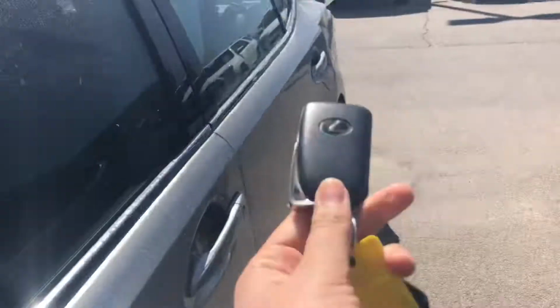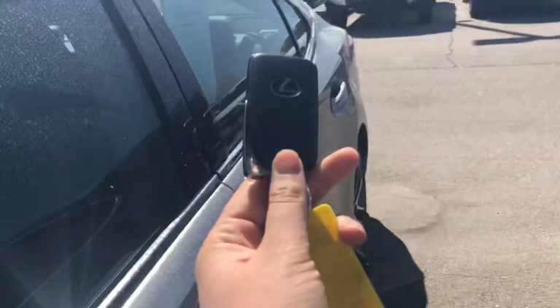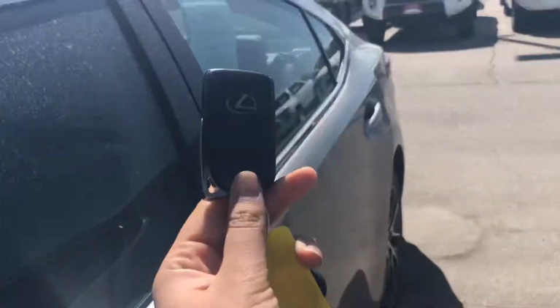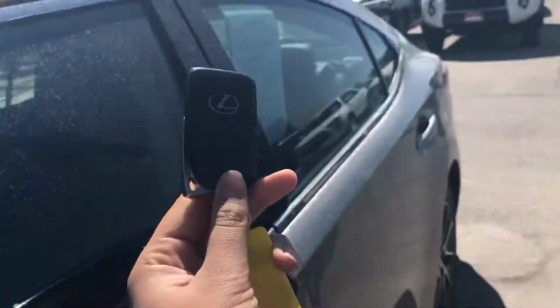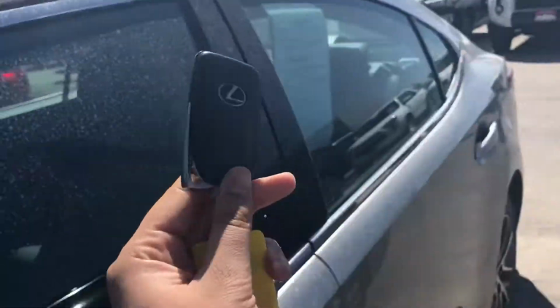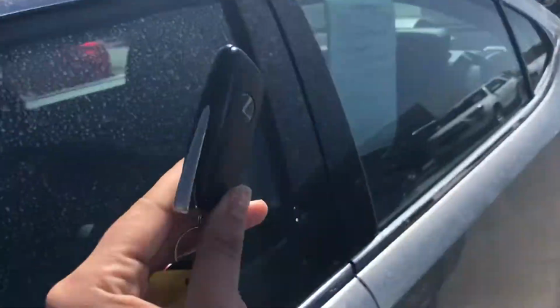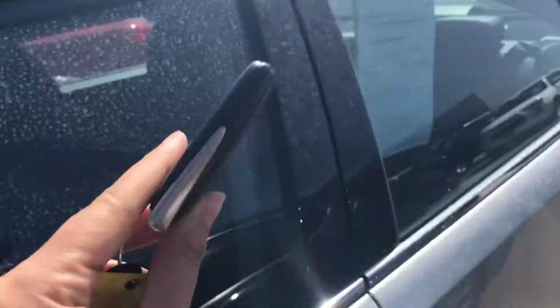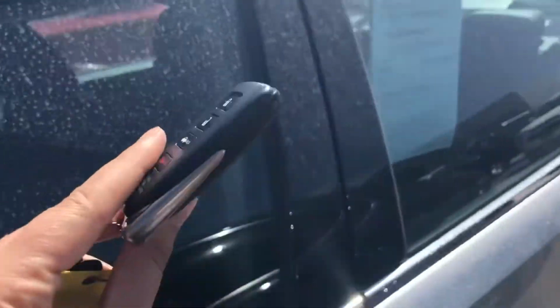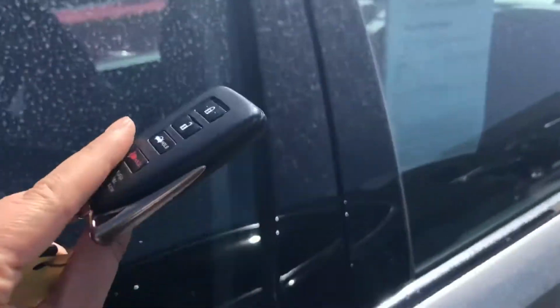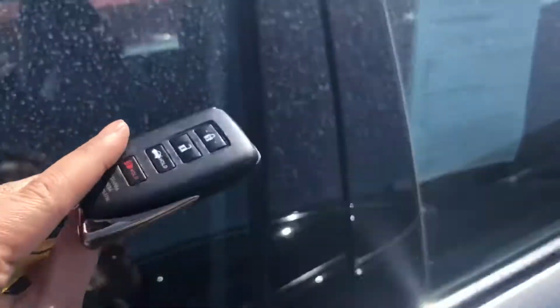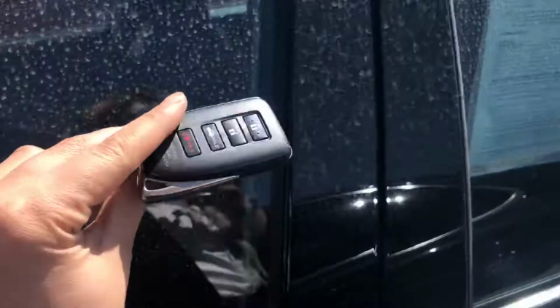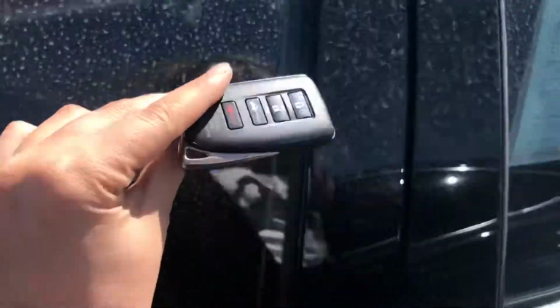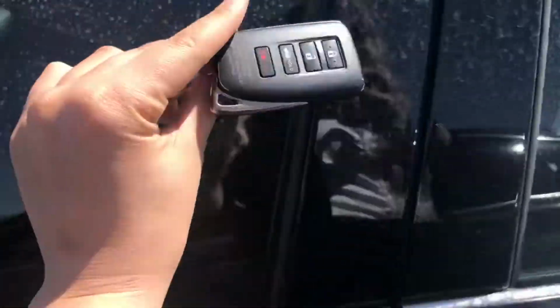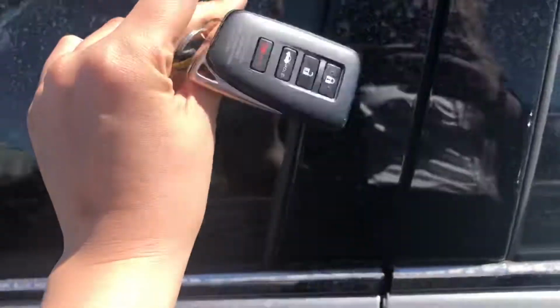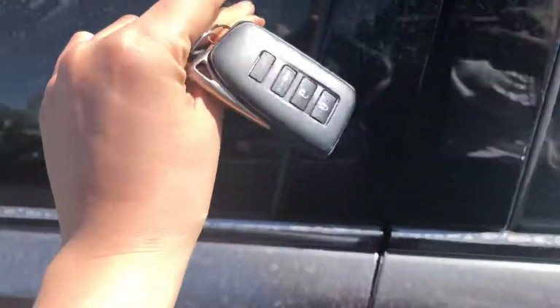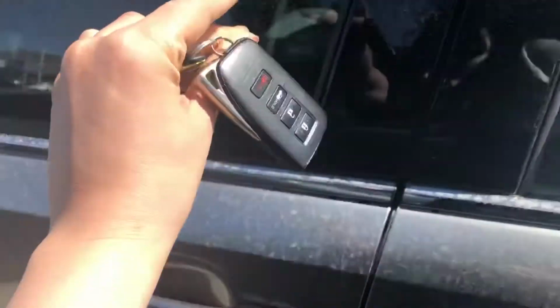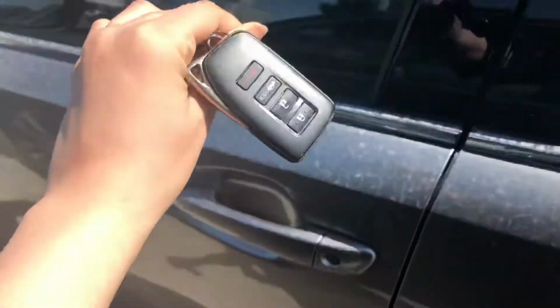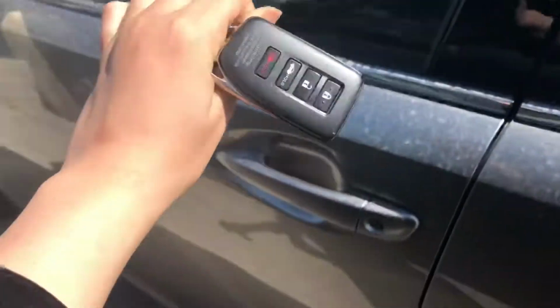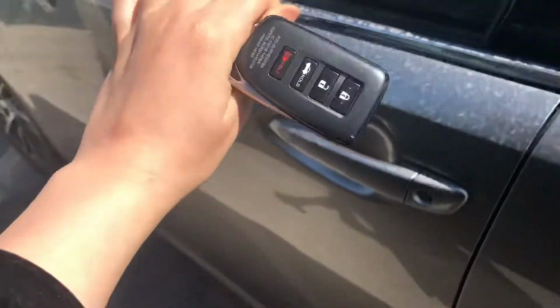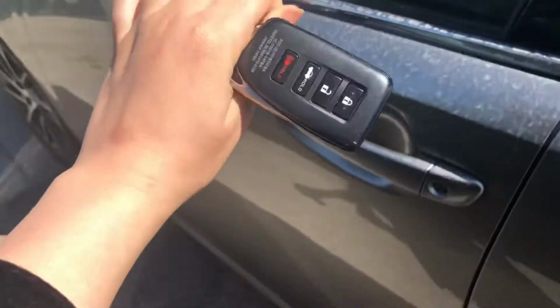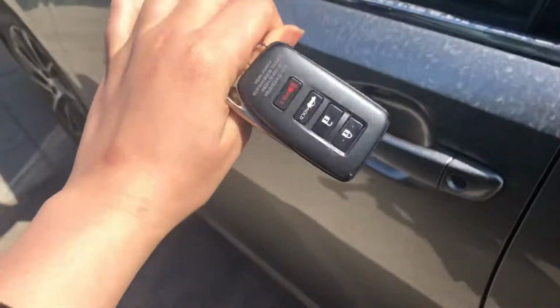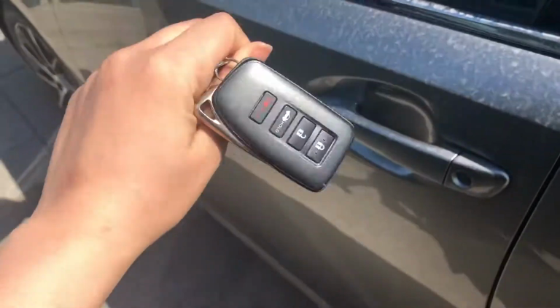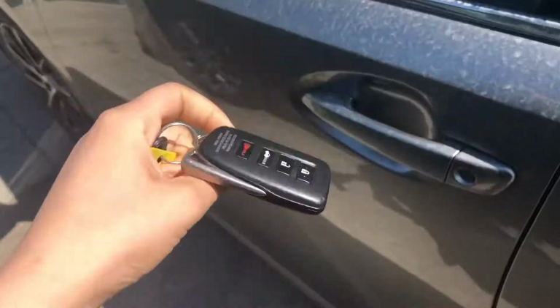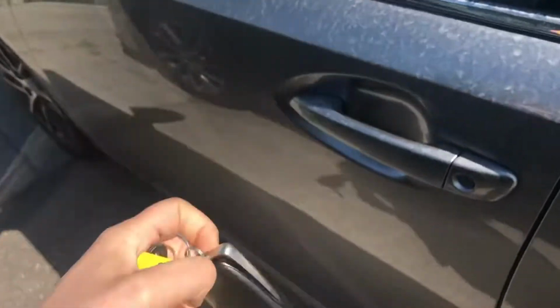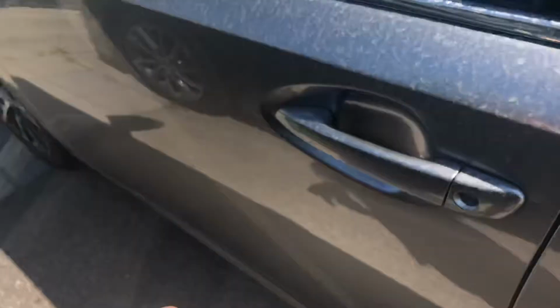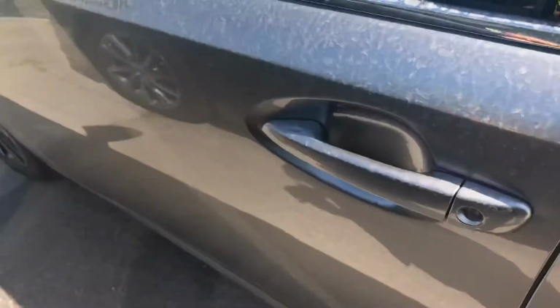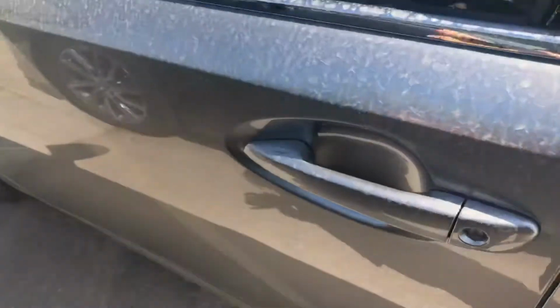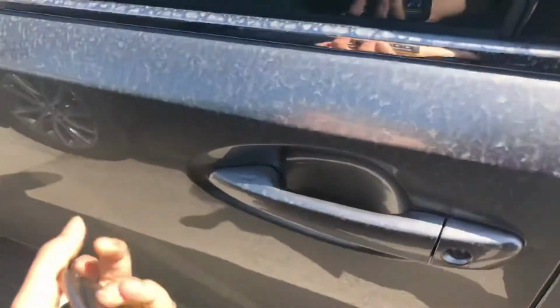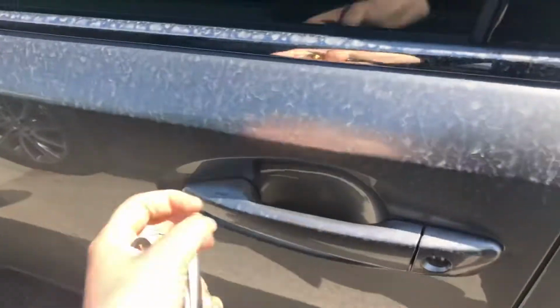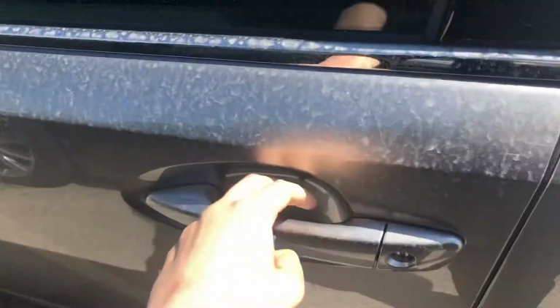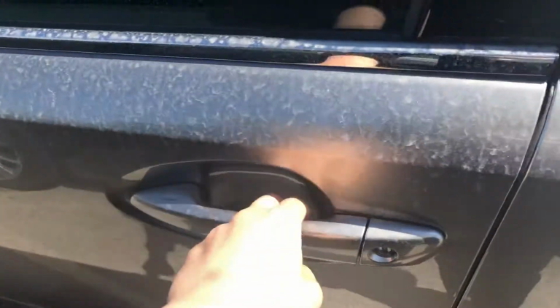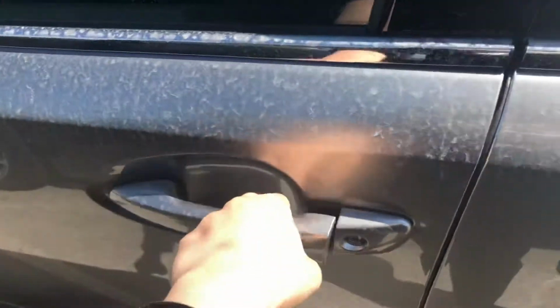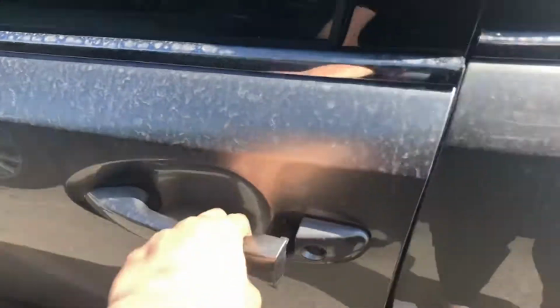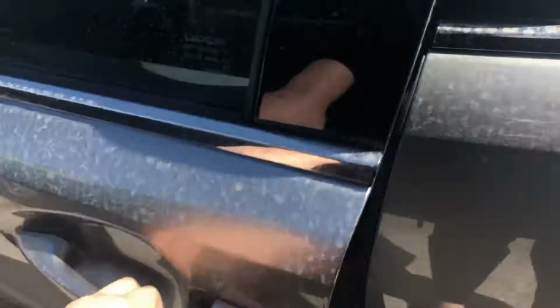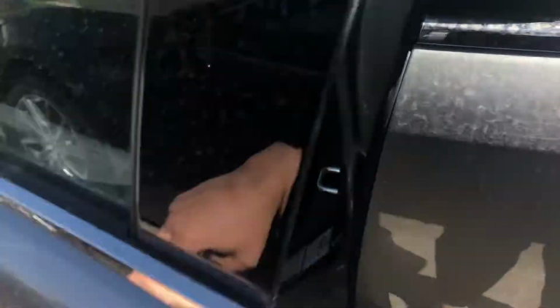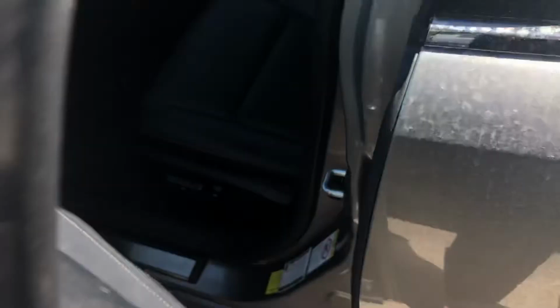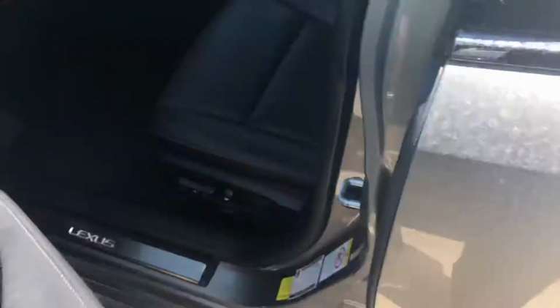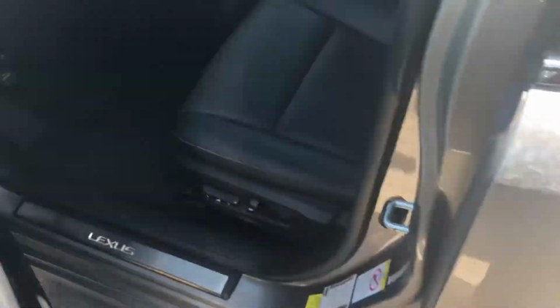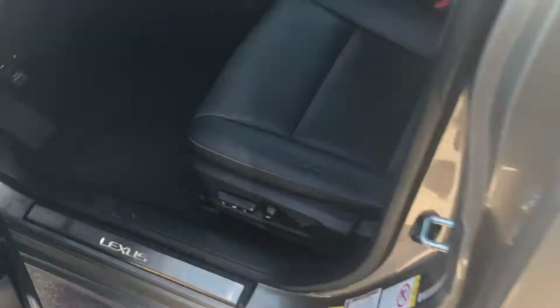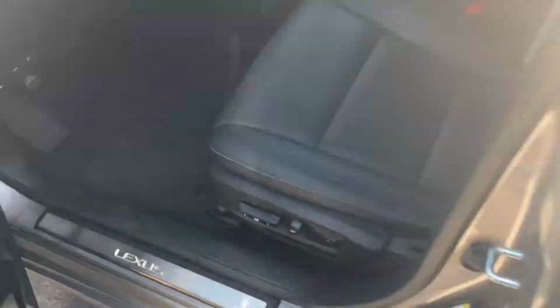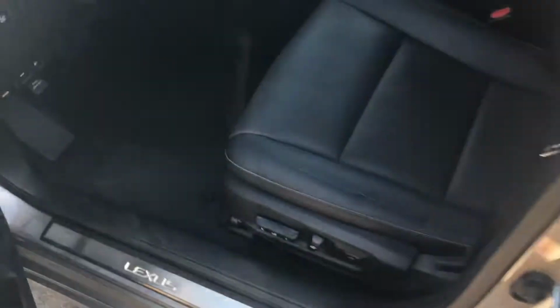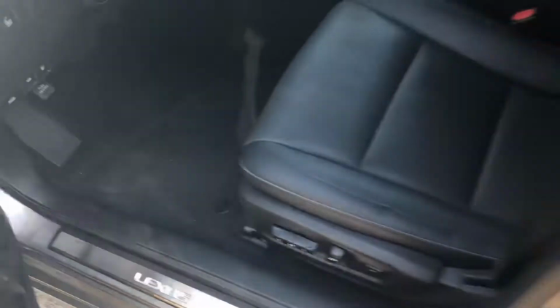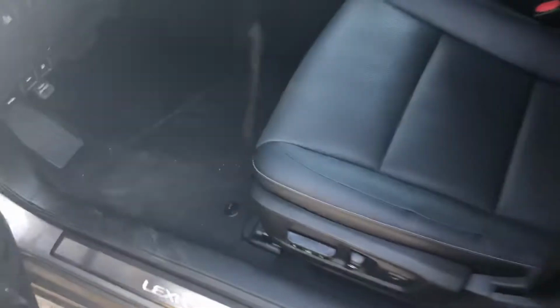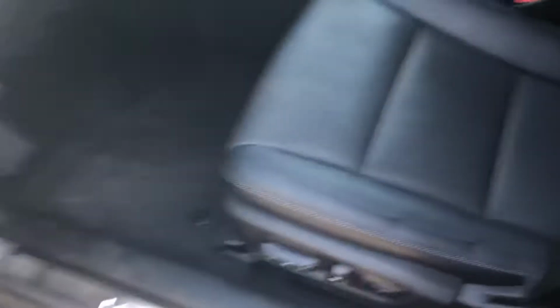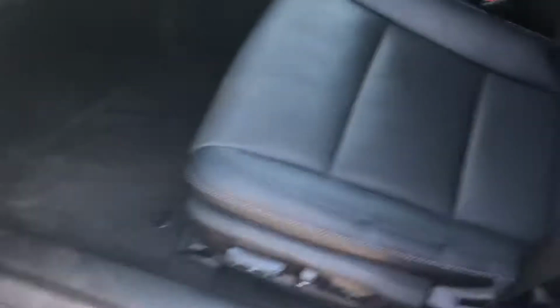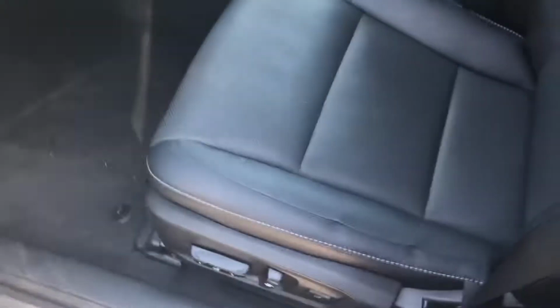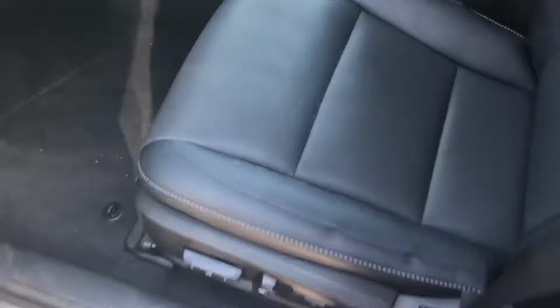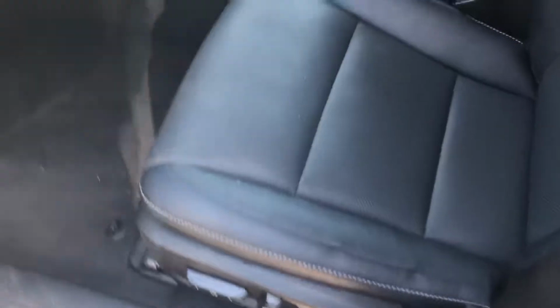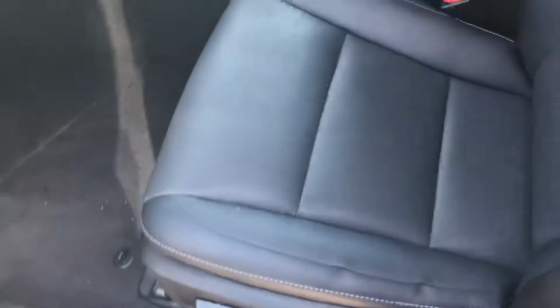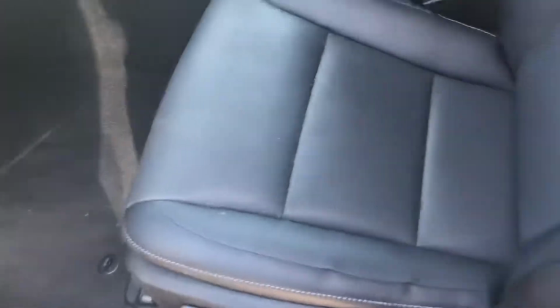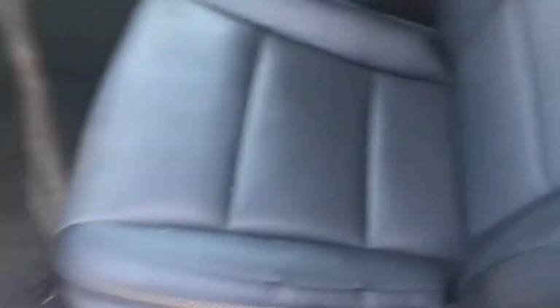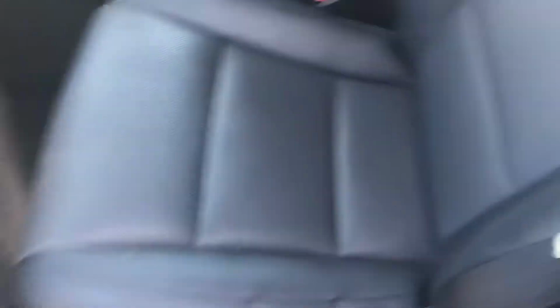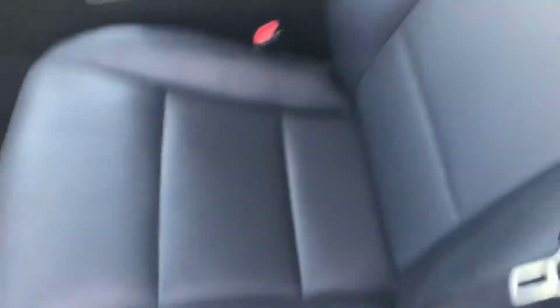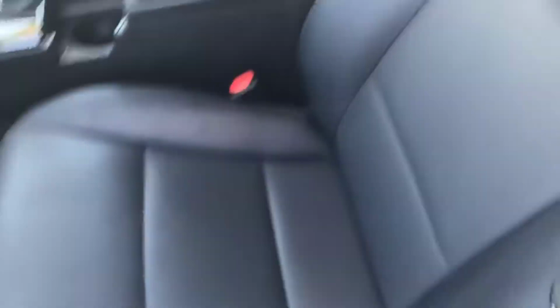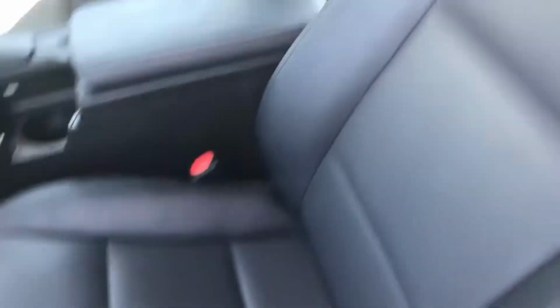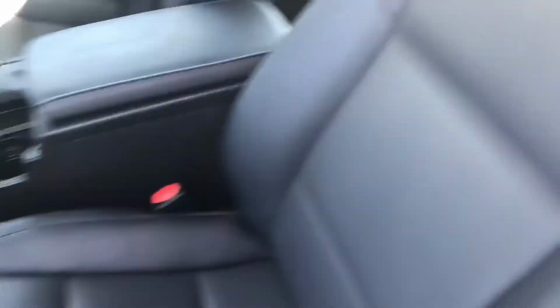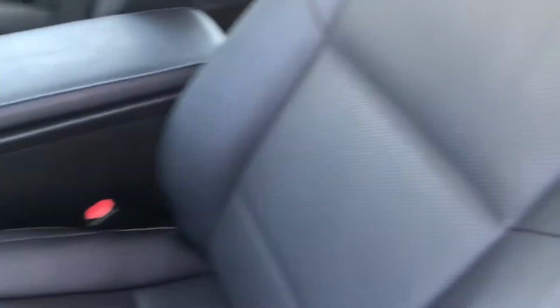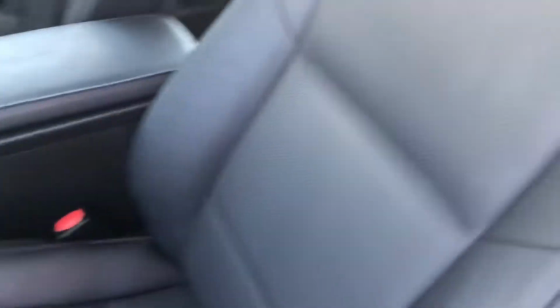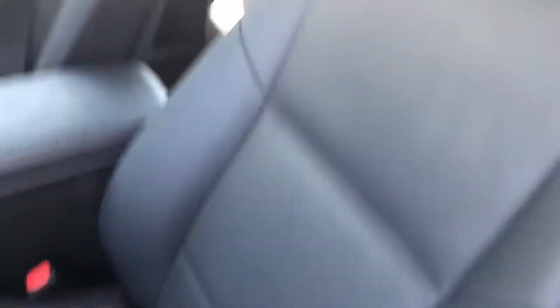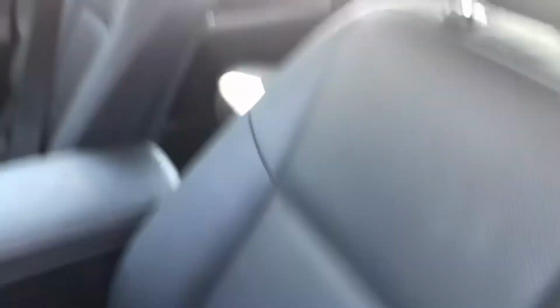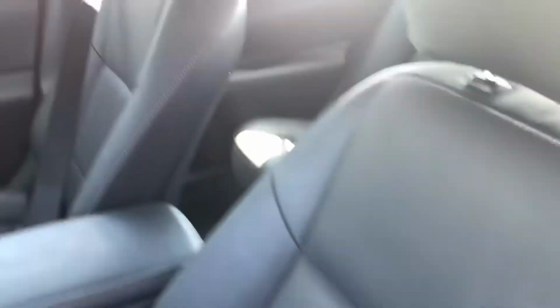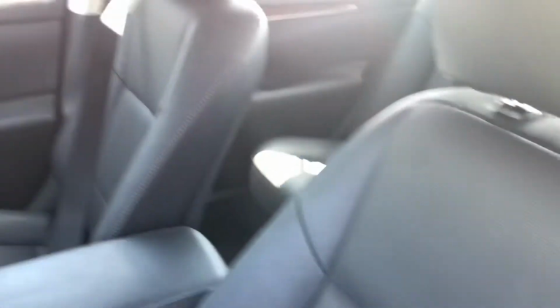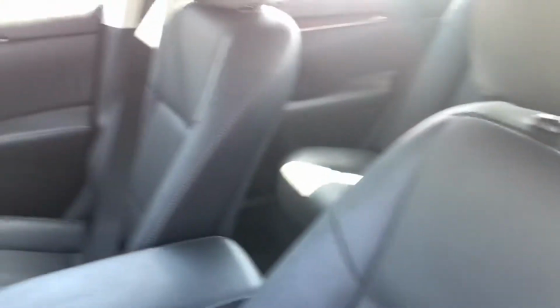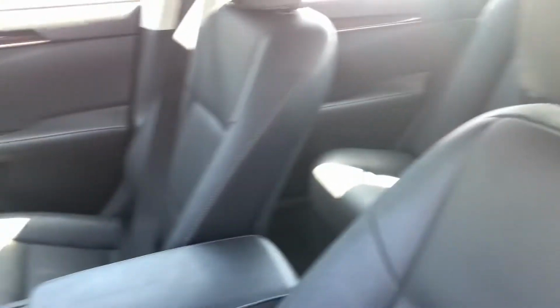Starting off with the key fob, you do have a smart key system on this vehicle. You have your black perforated leather interior.